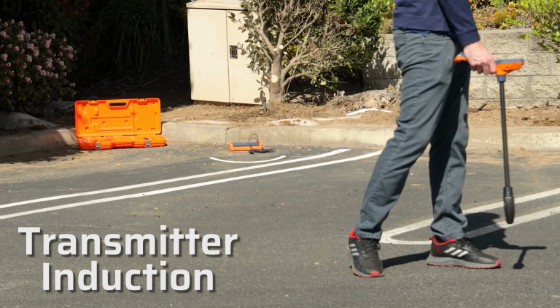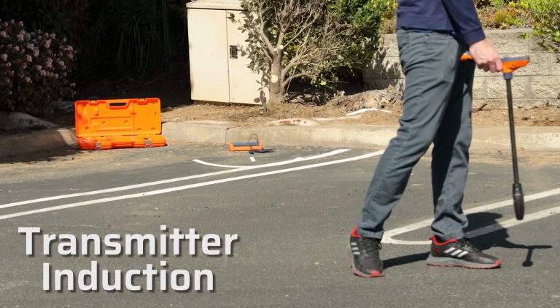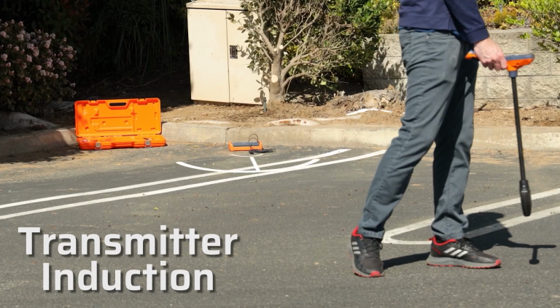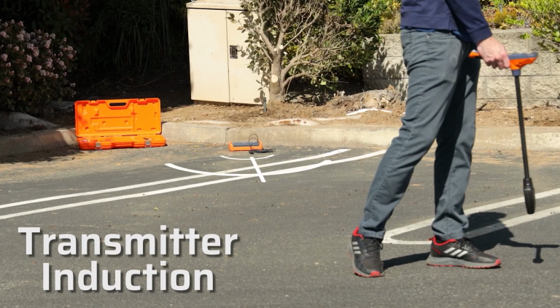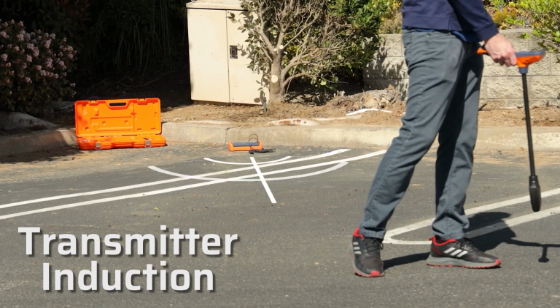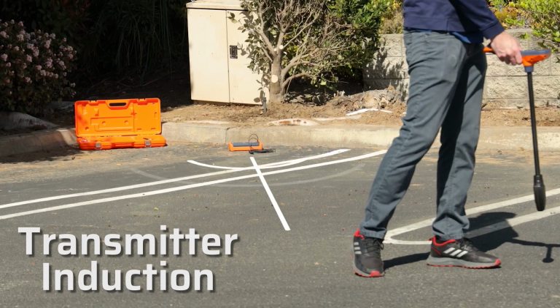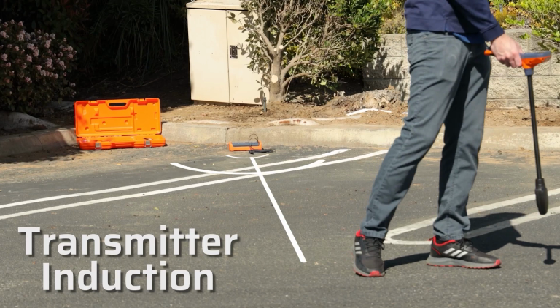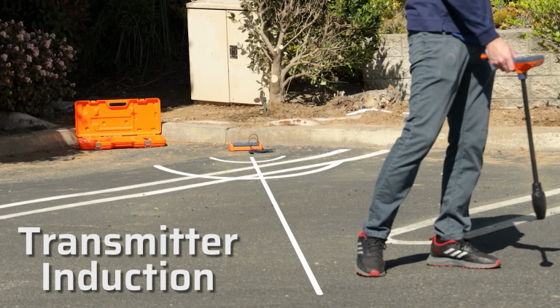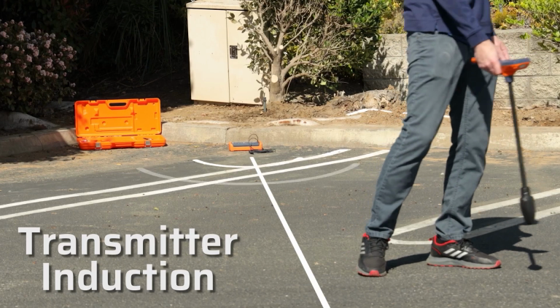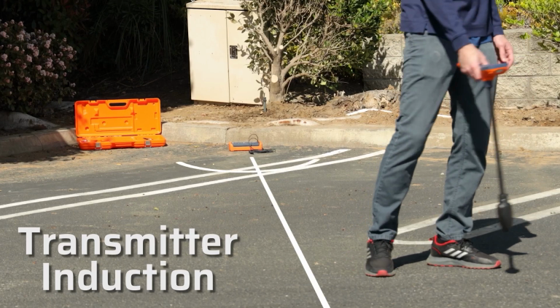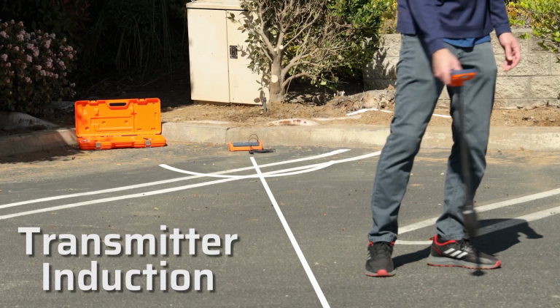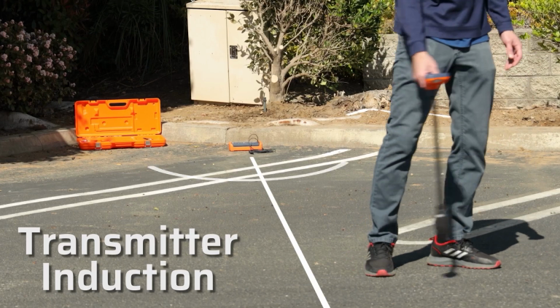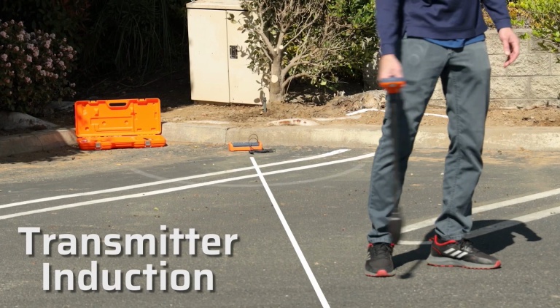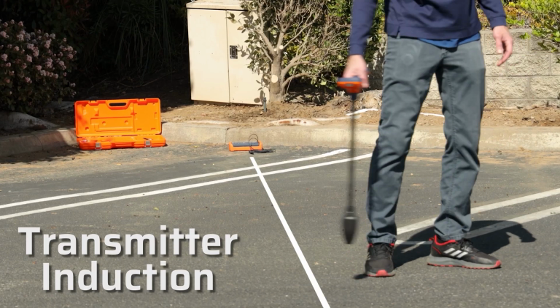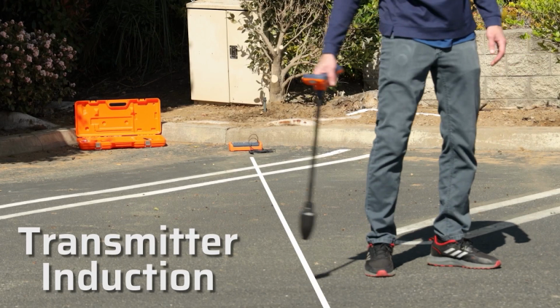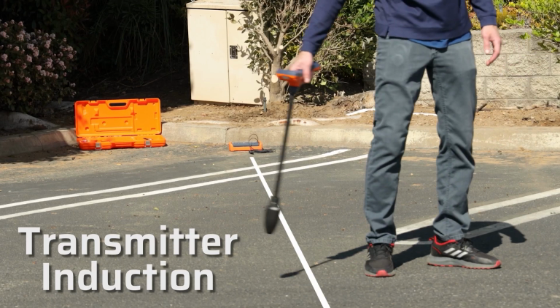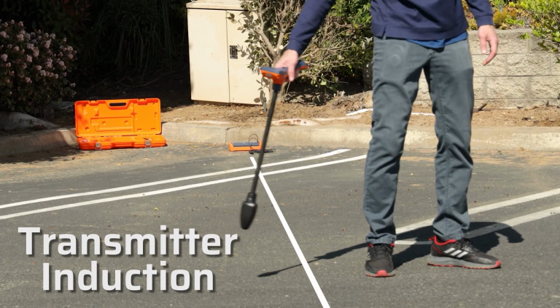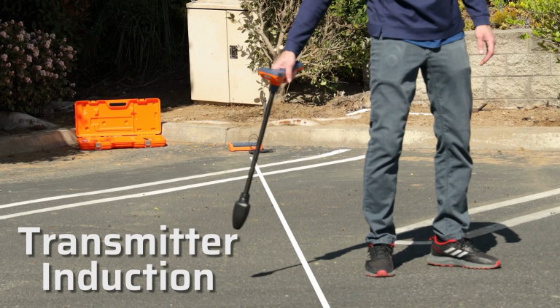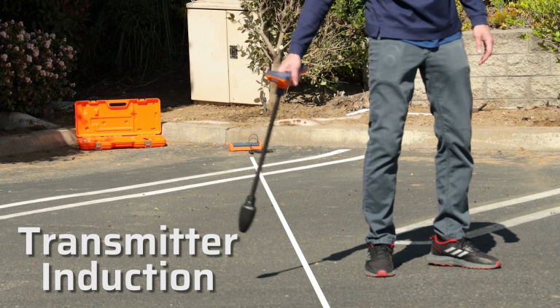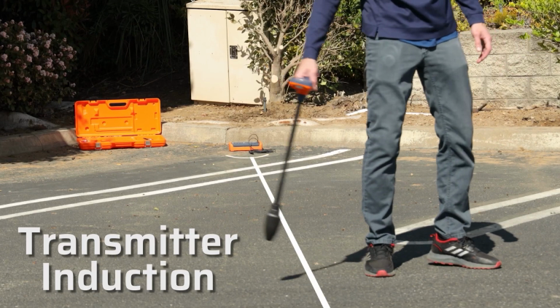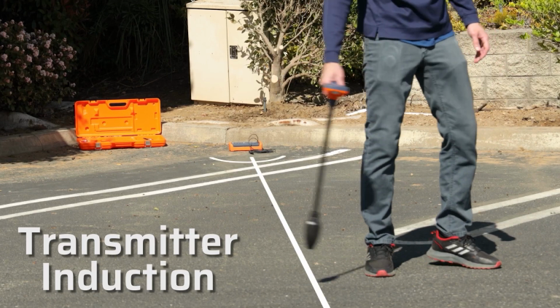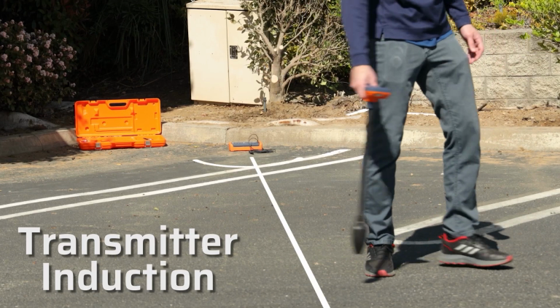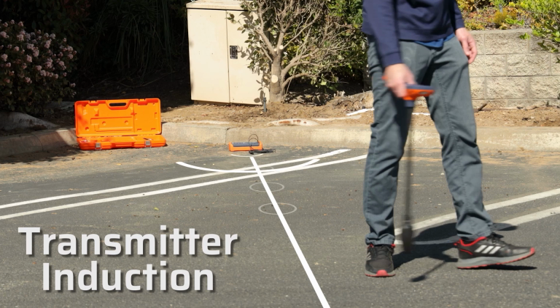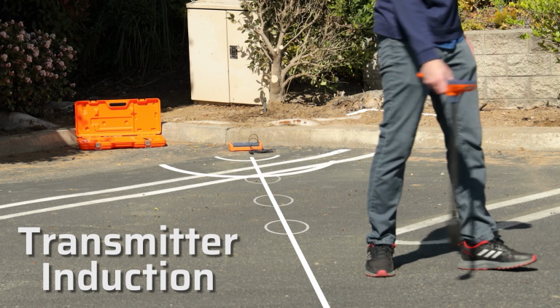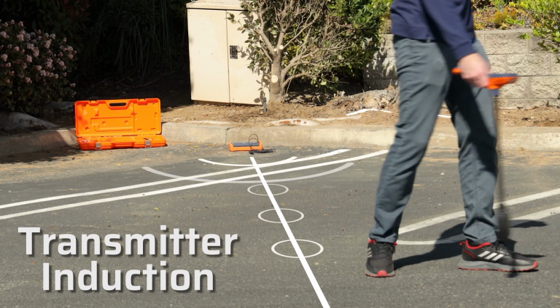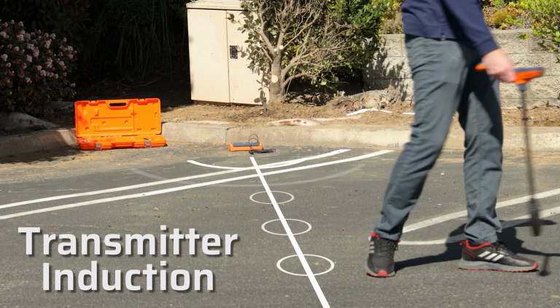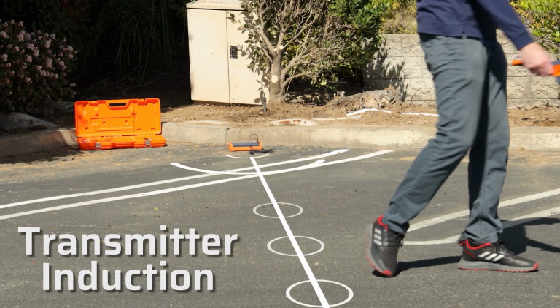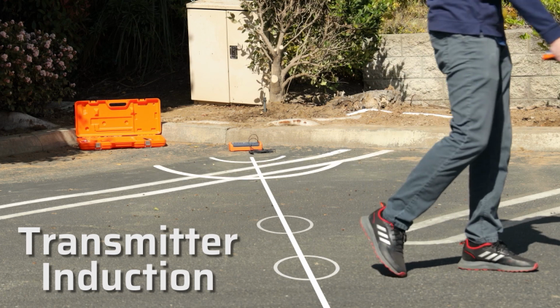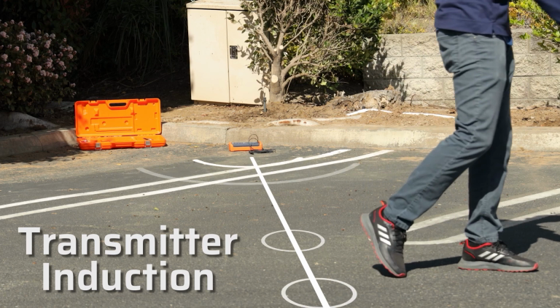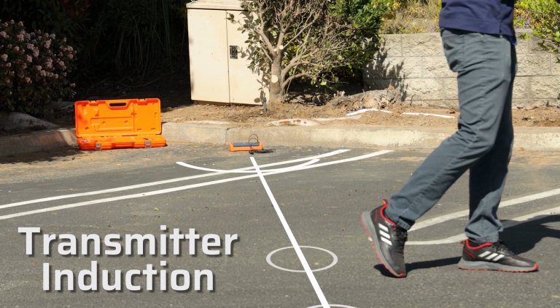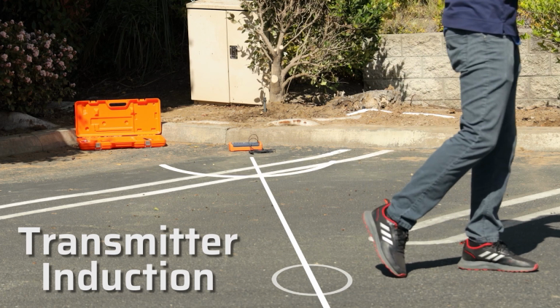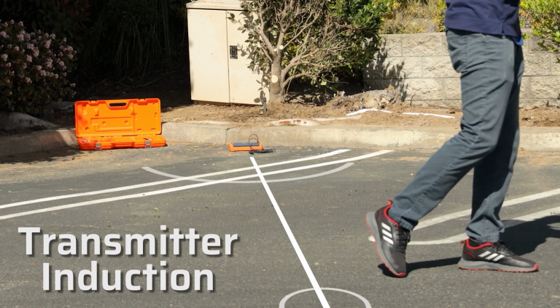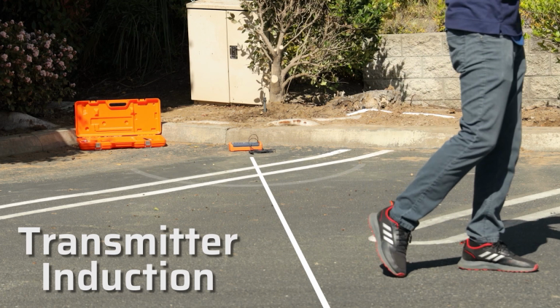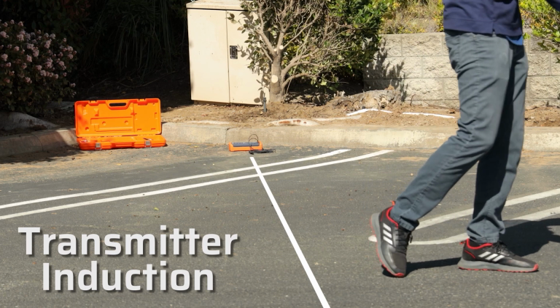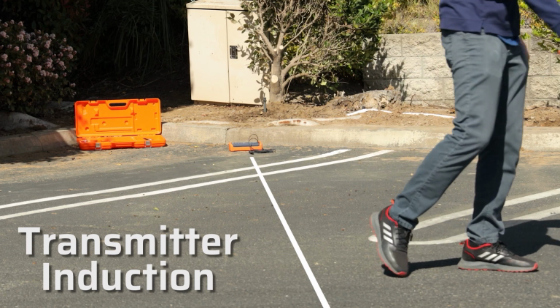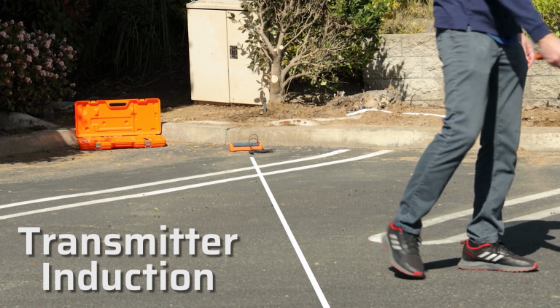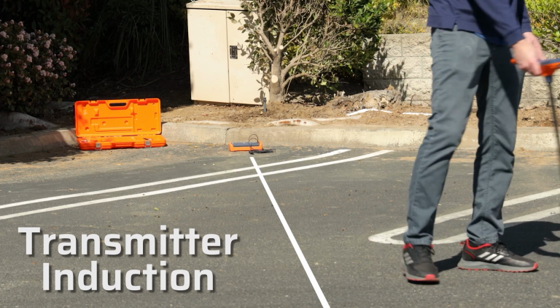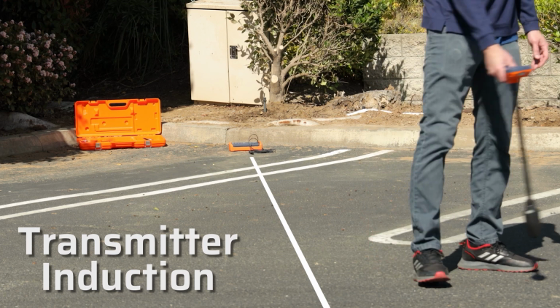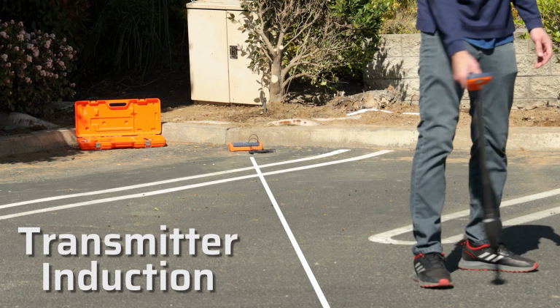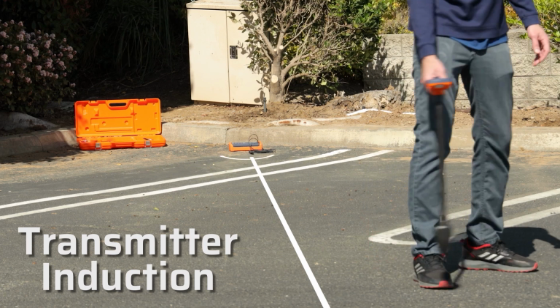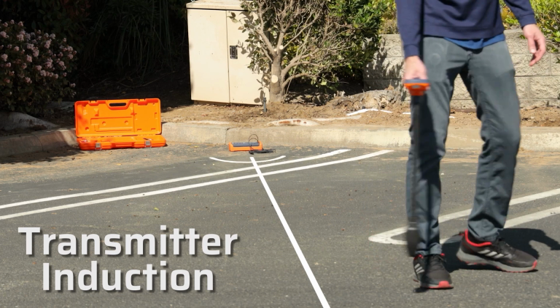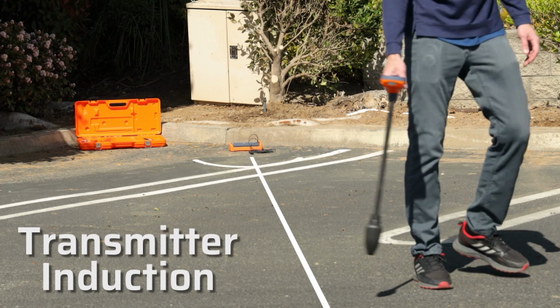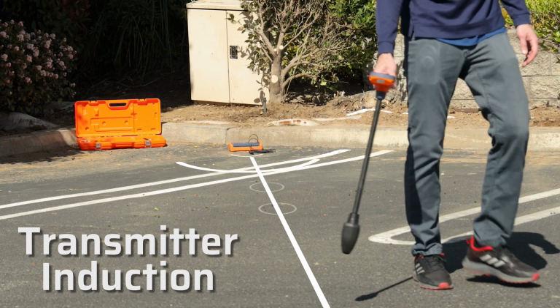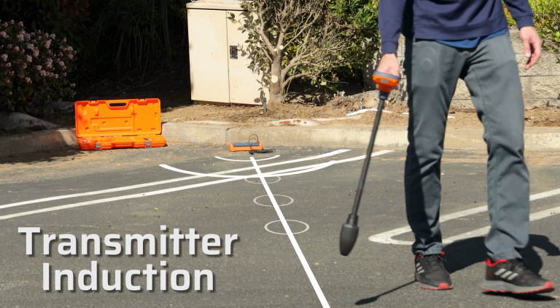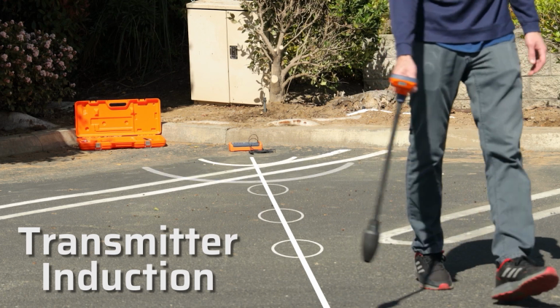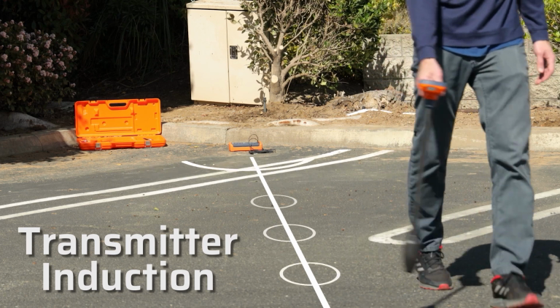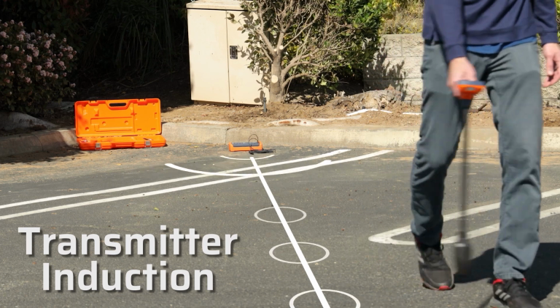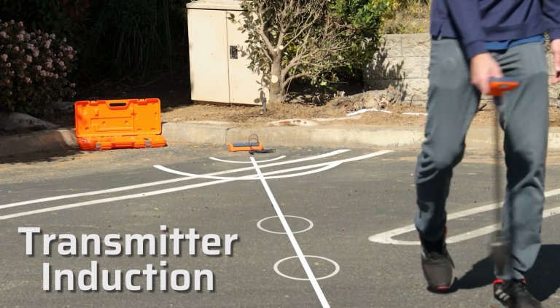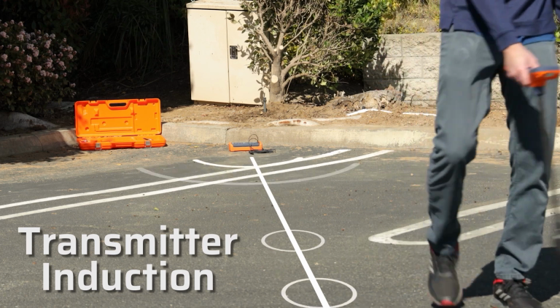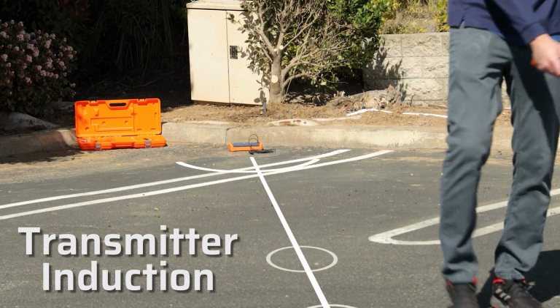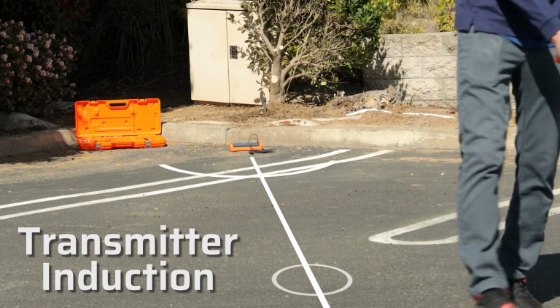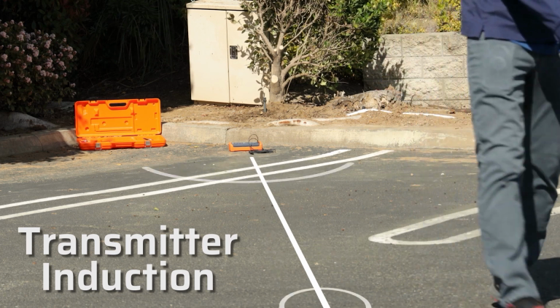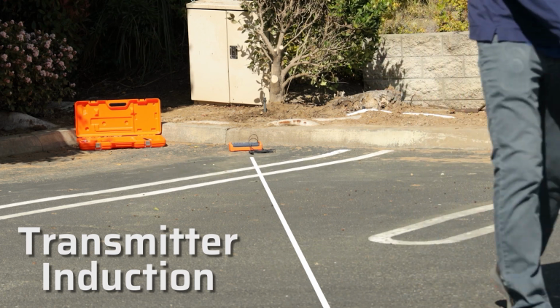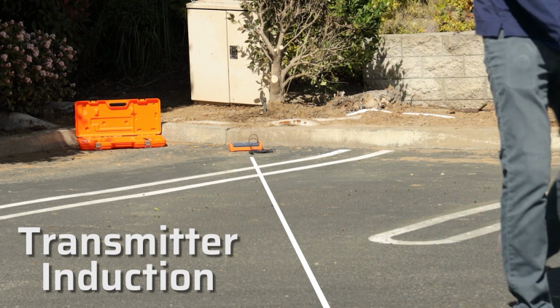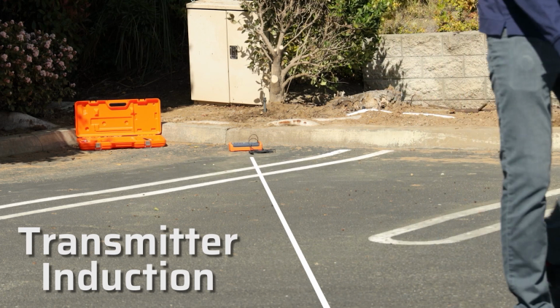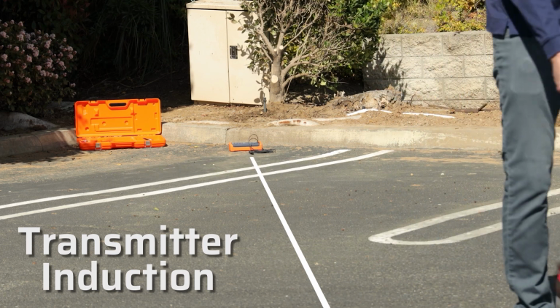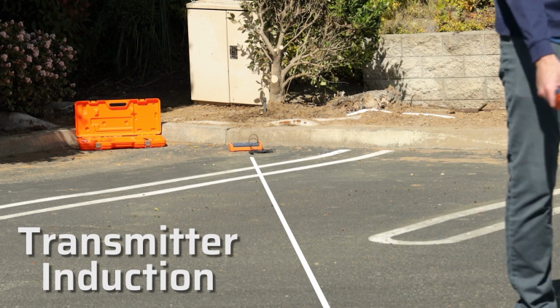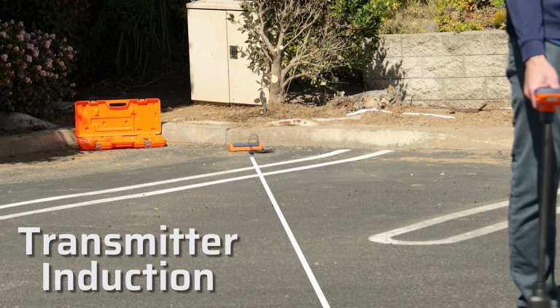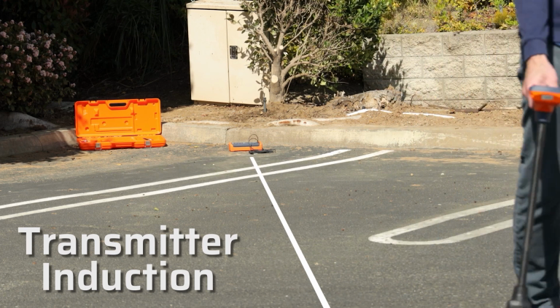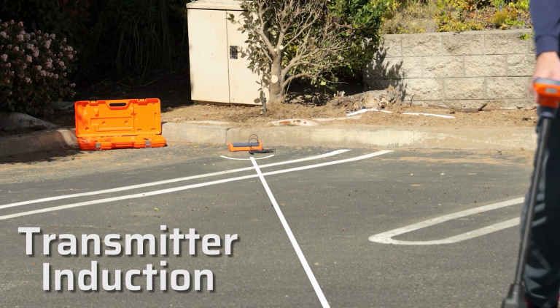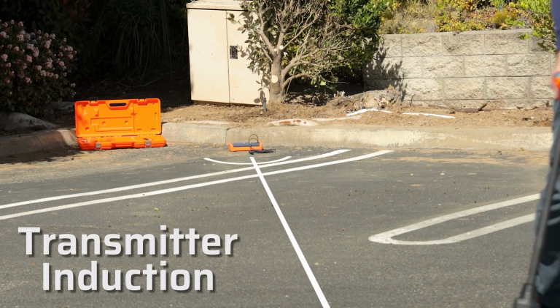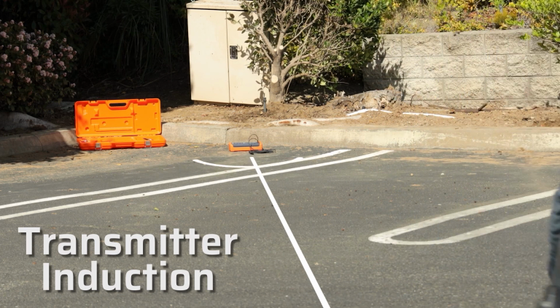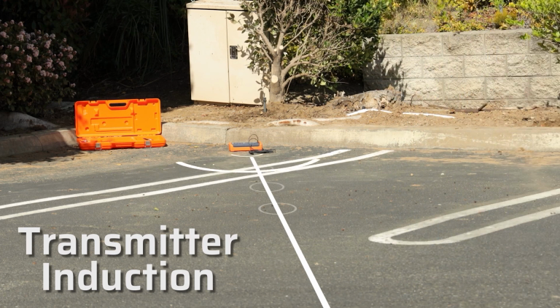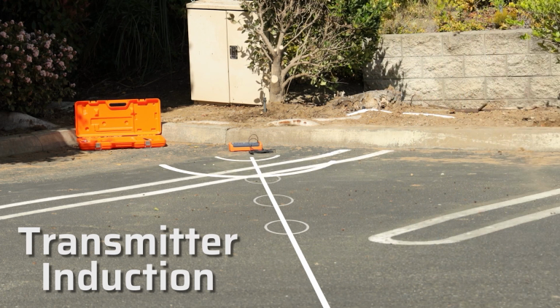Transmitter induction. You can place the 551 transmitter in inductive mode a few feet over a line and emit a long-range induced signal.